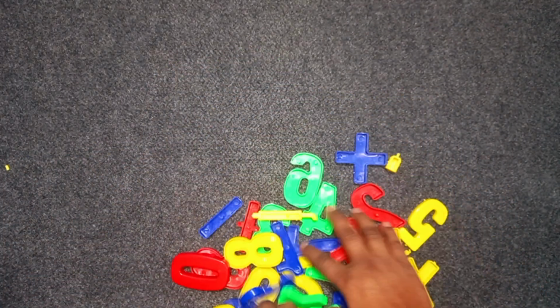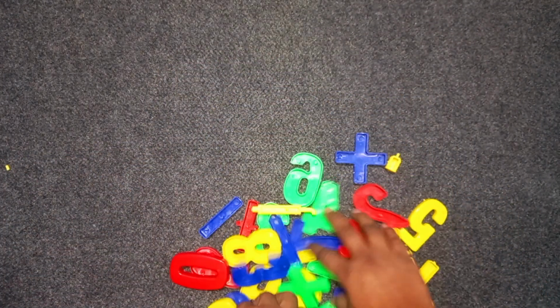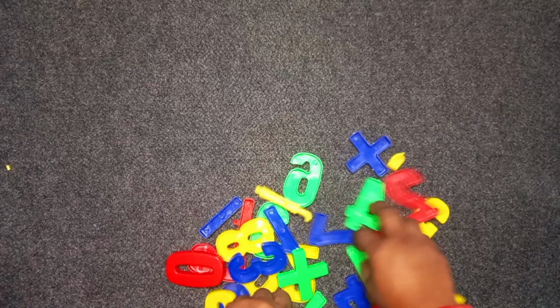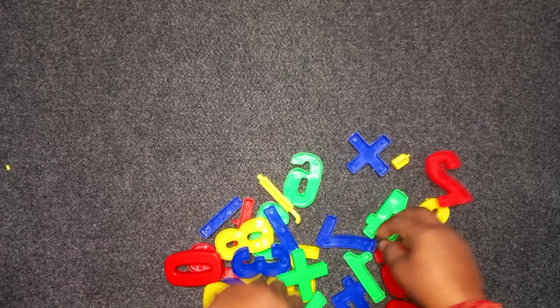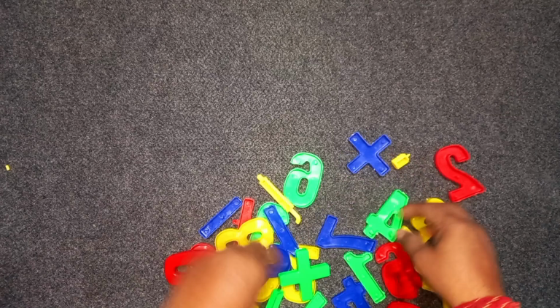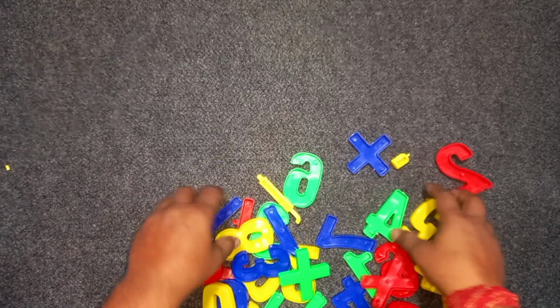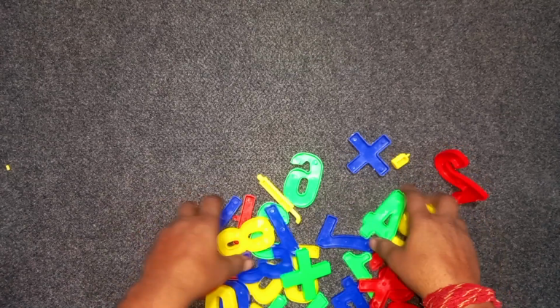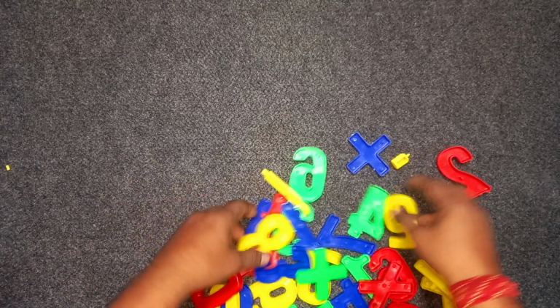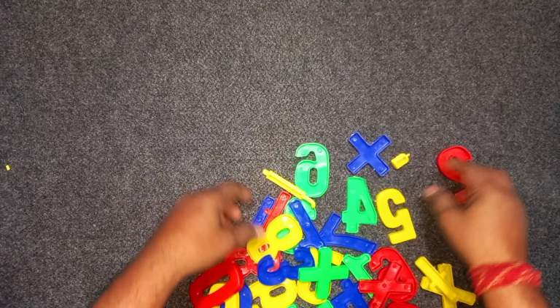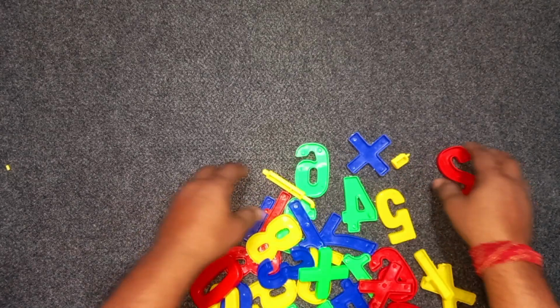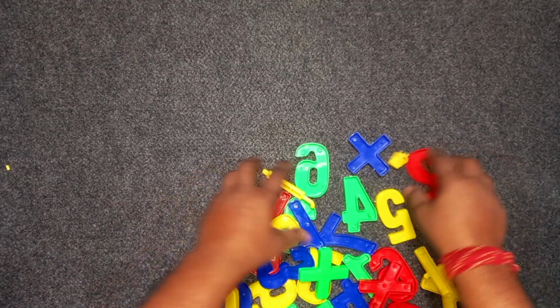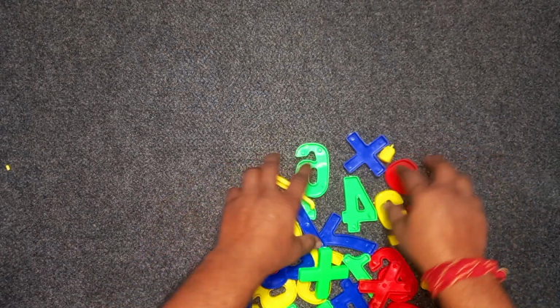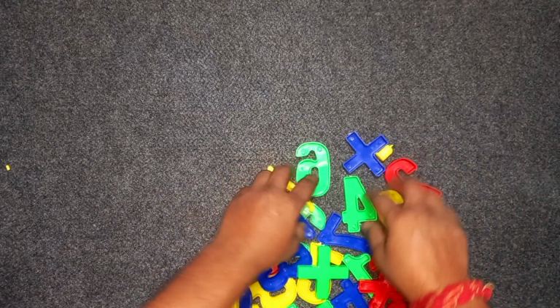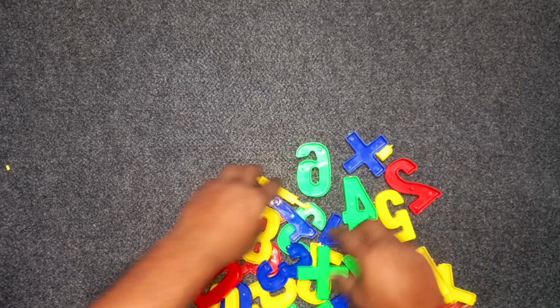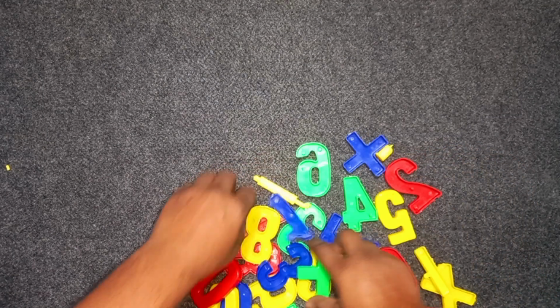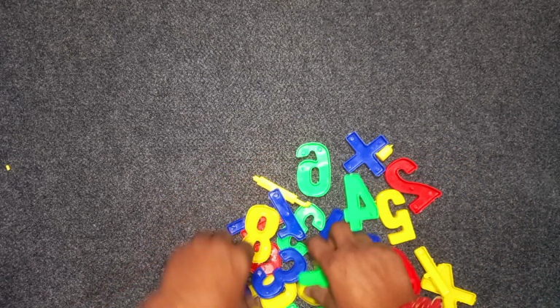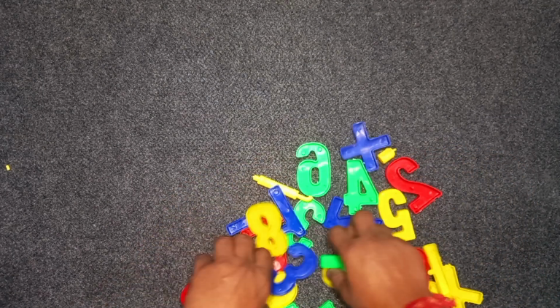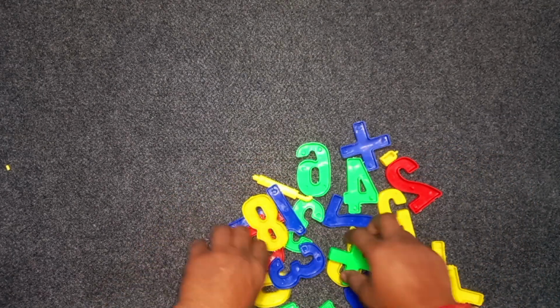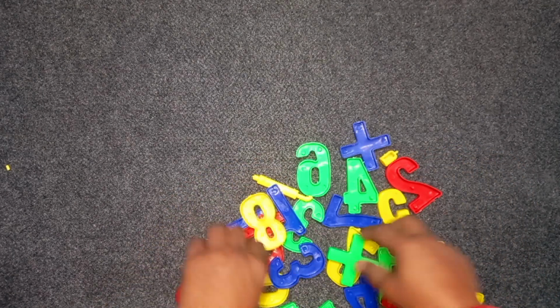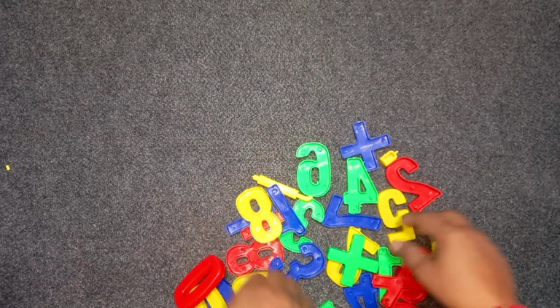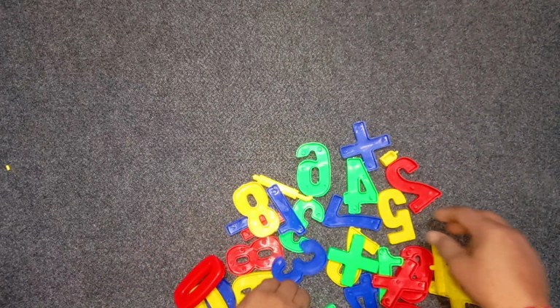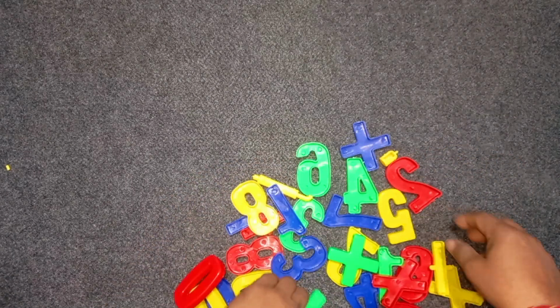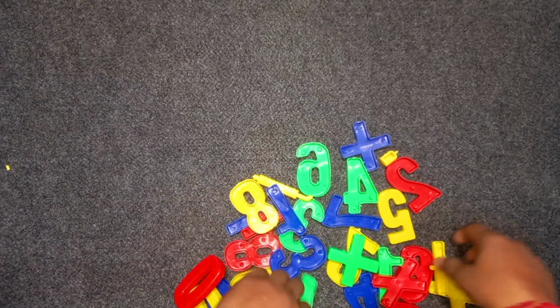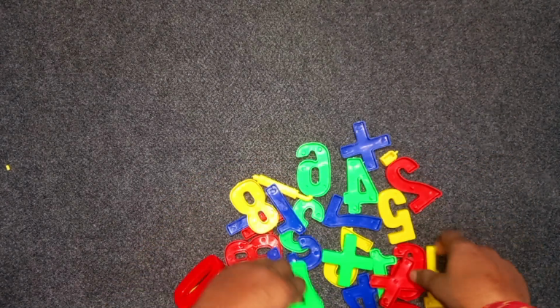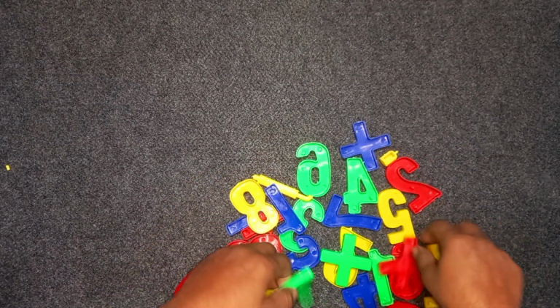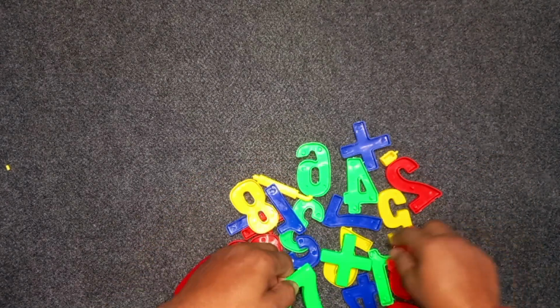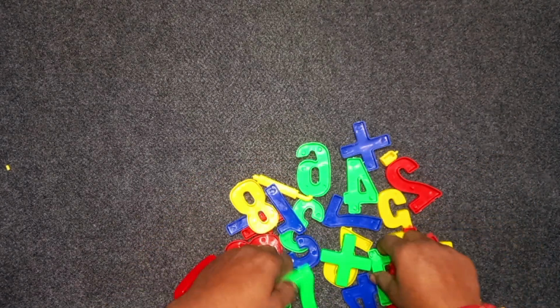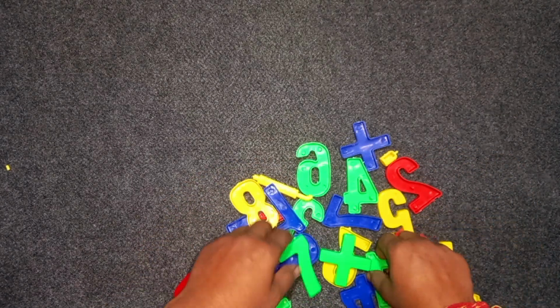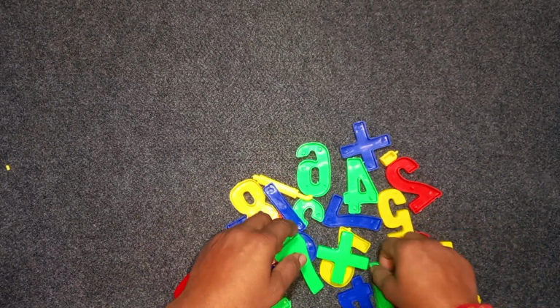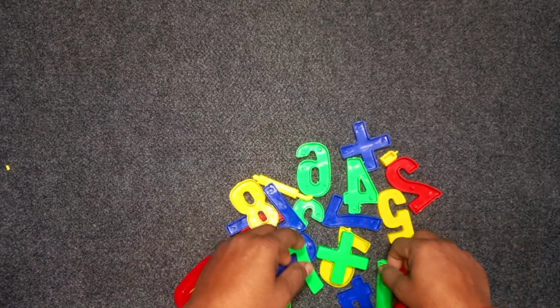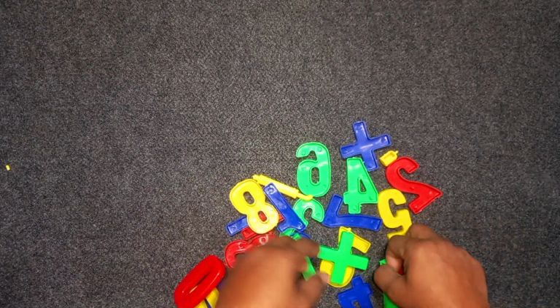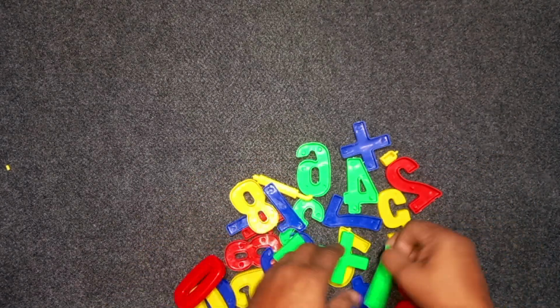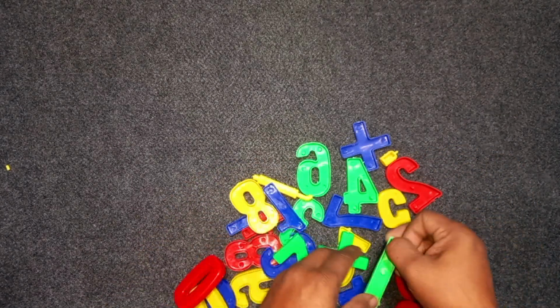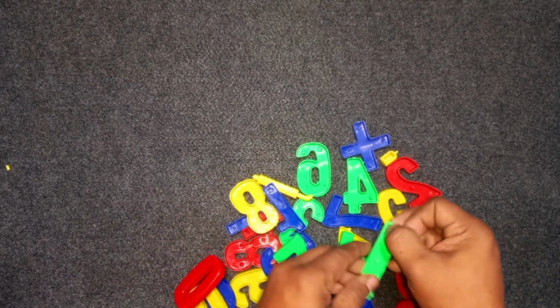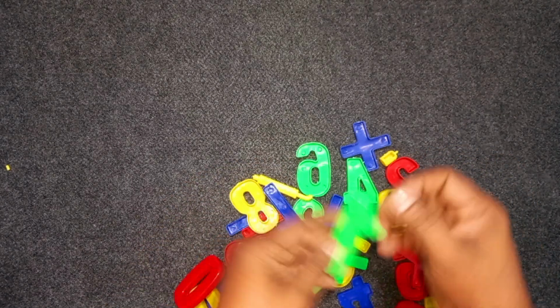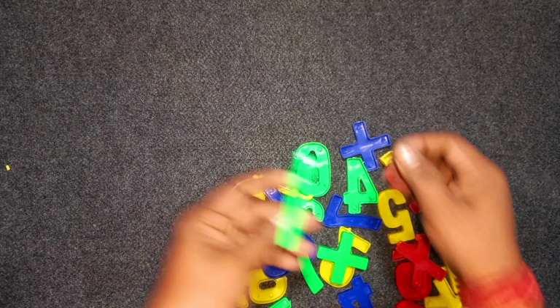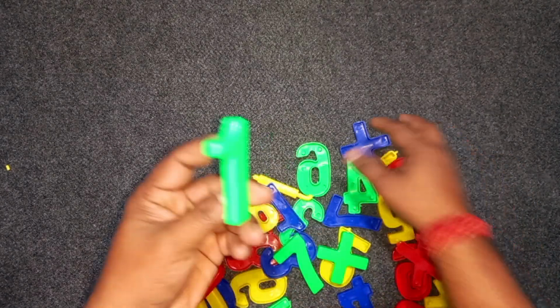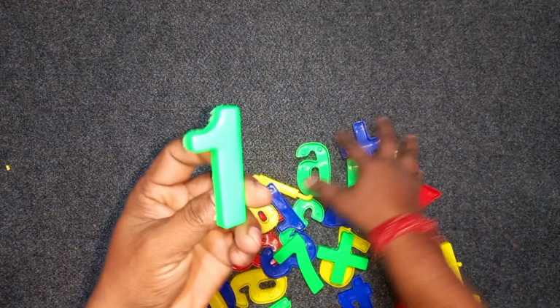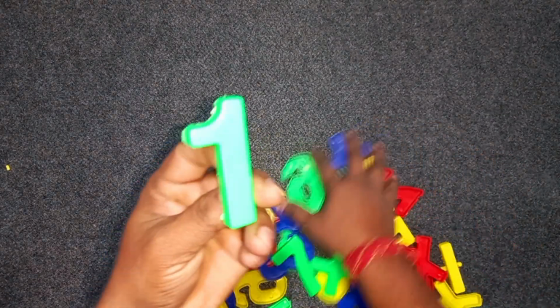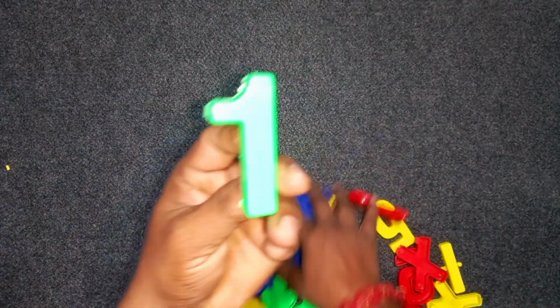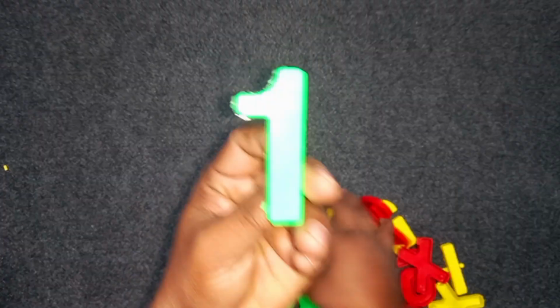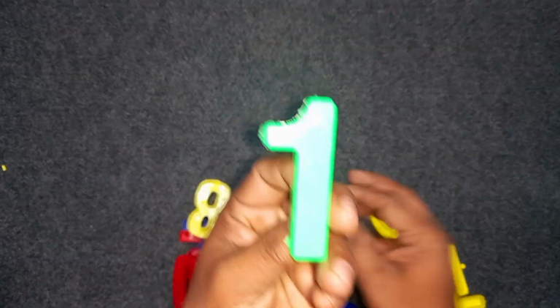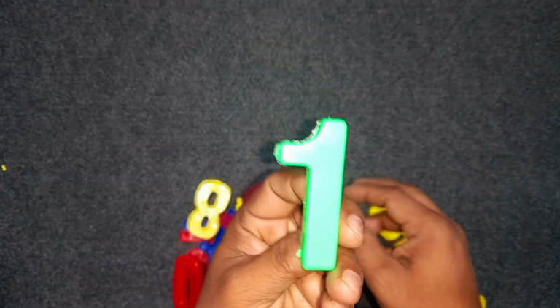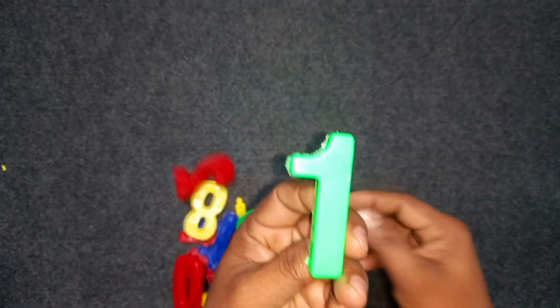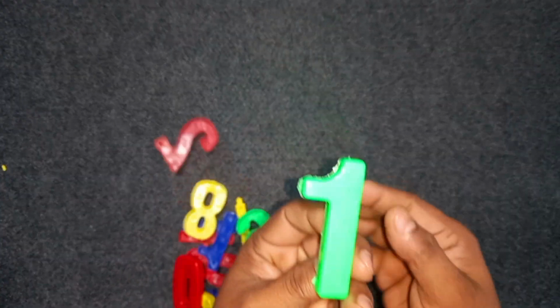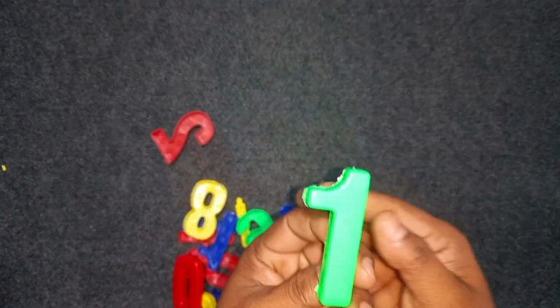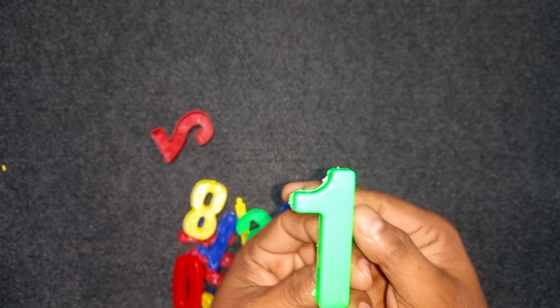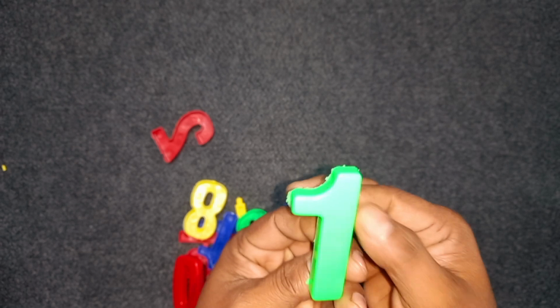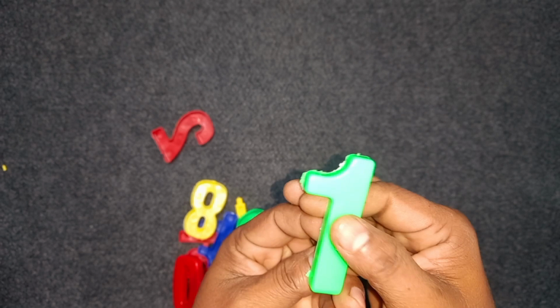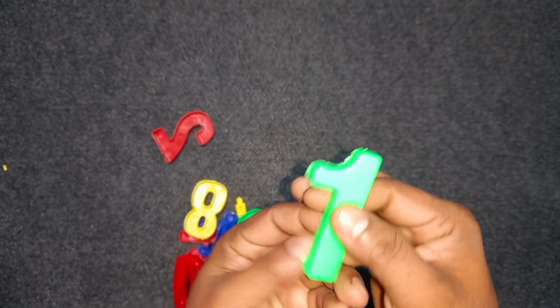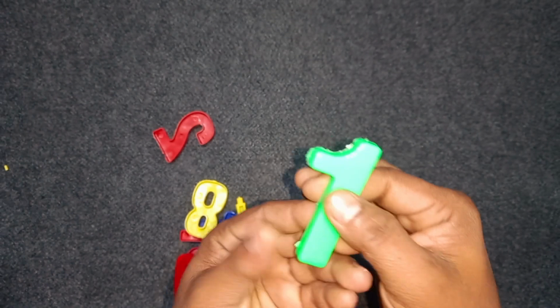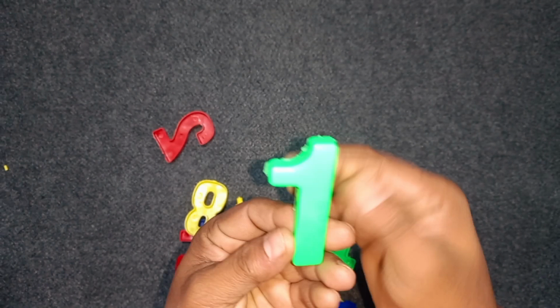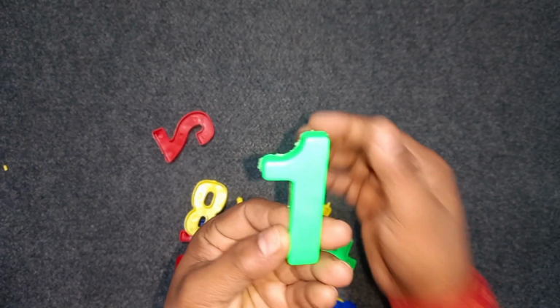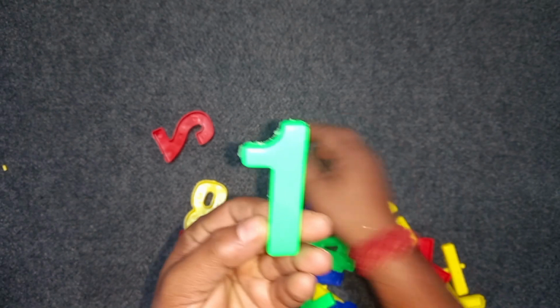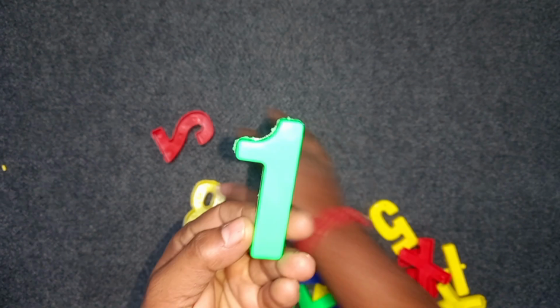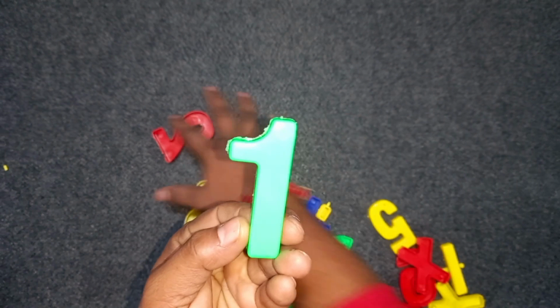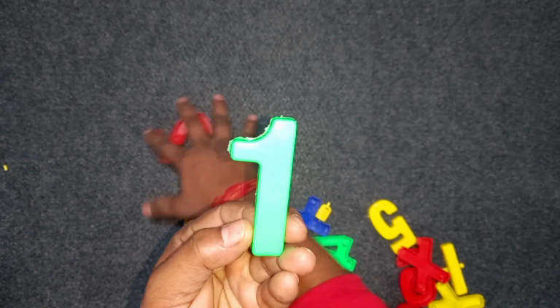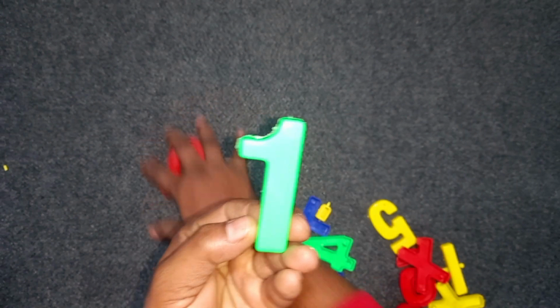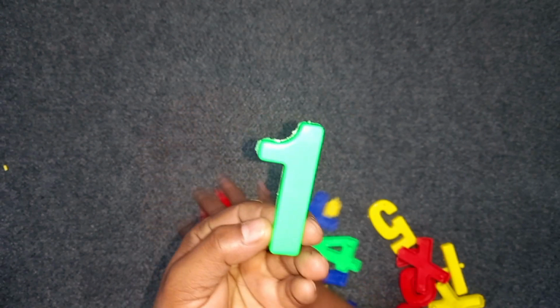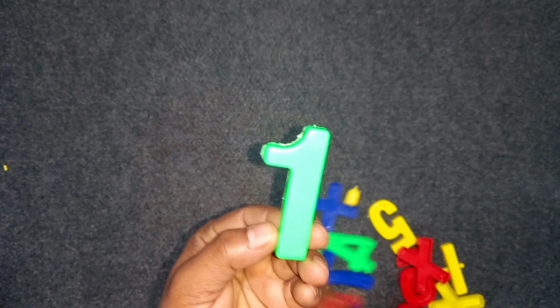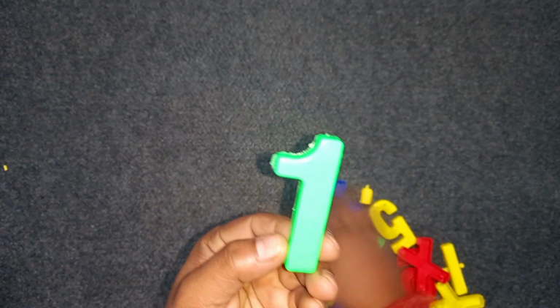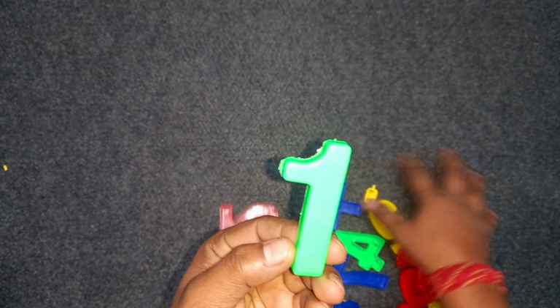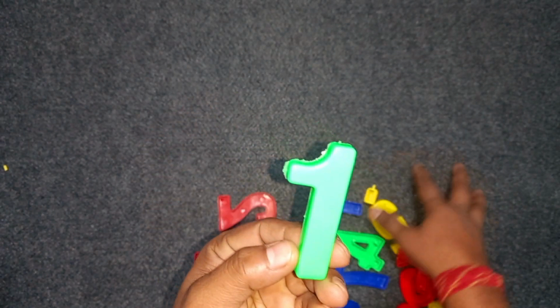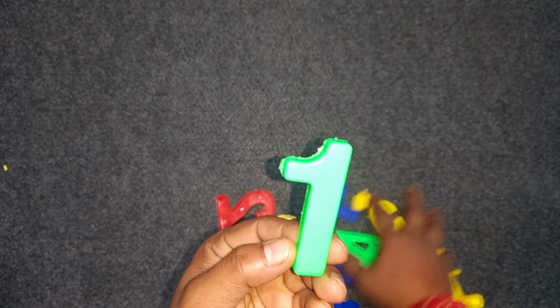One. Green color. One. Green color. One.